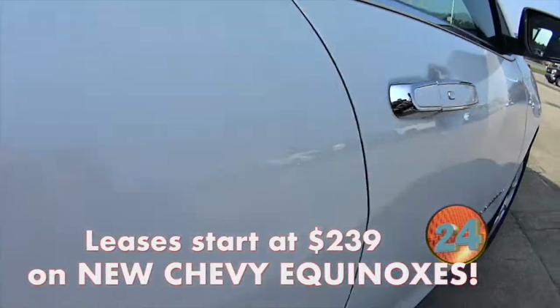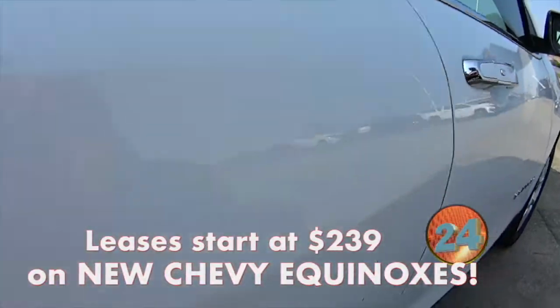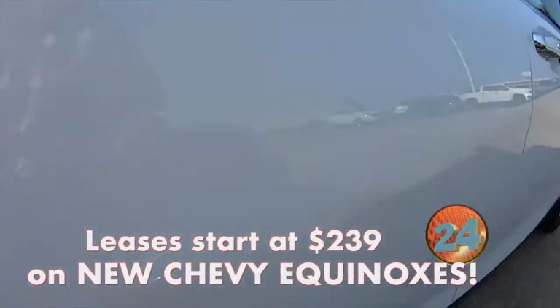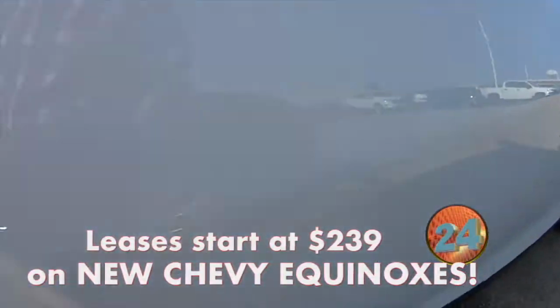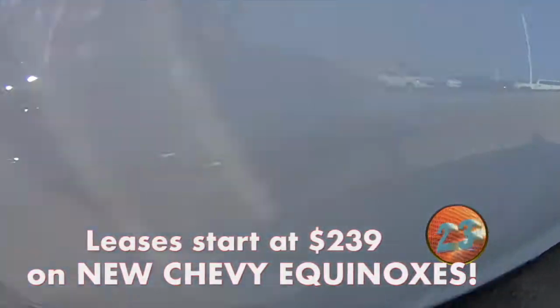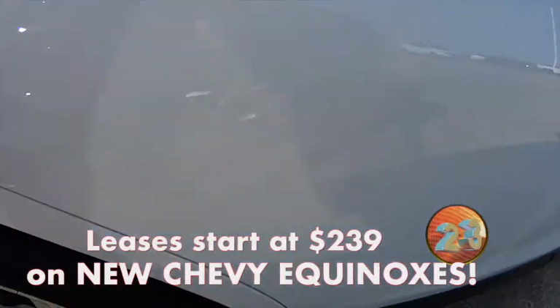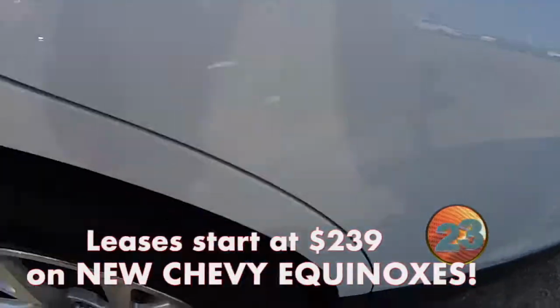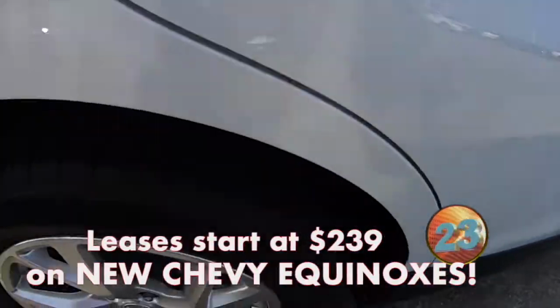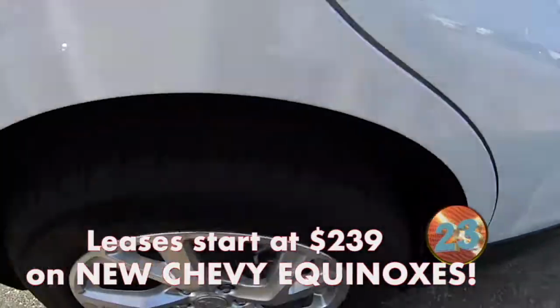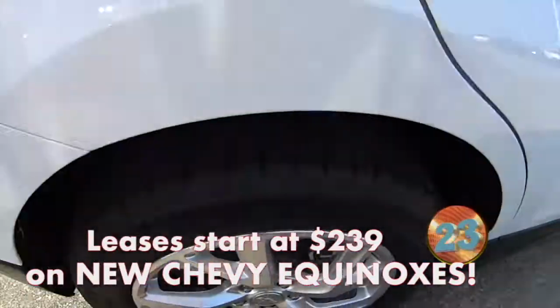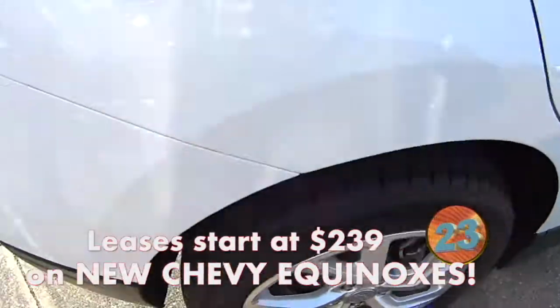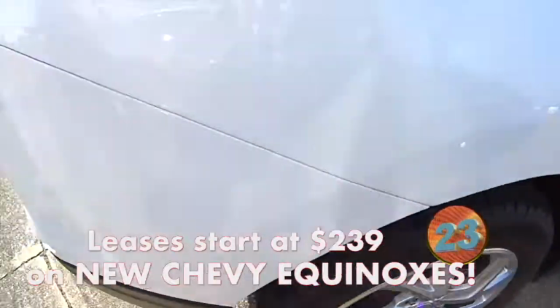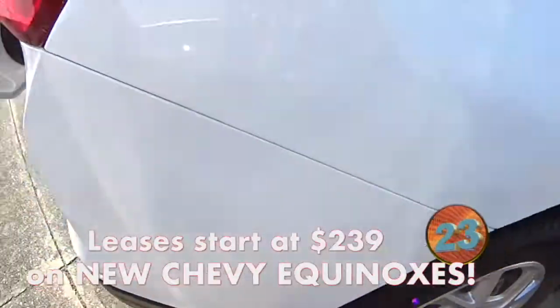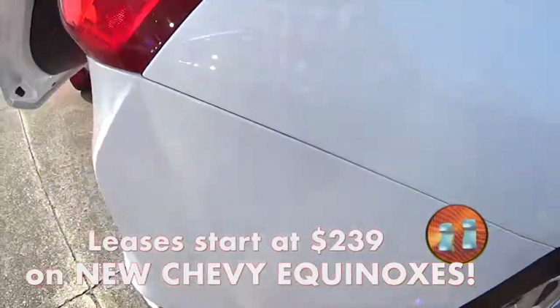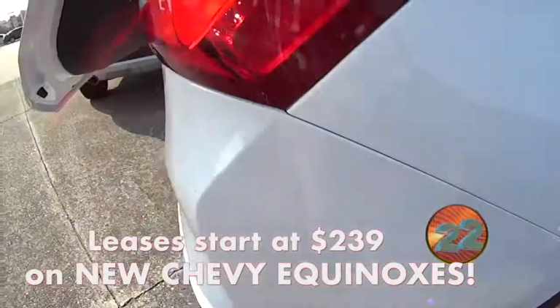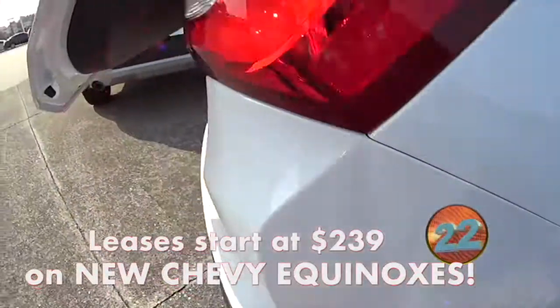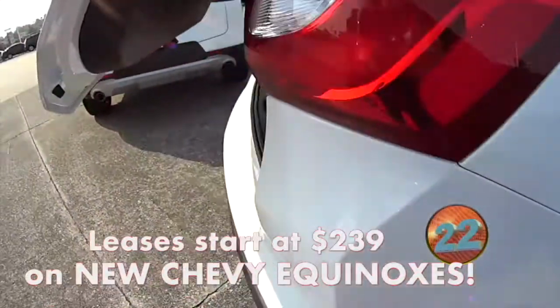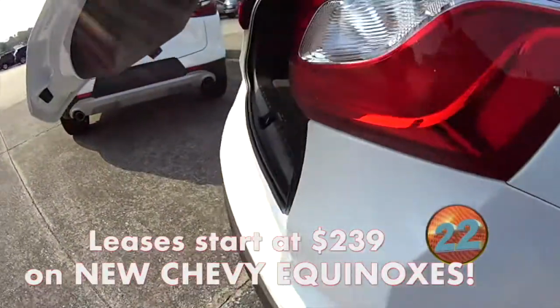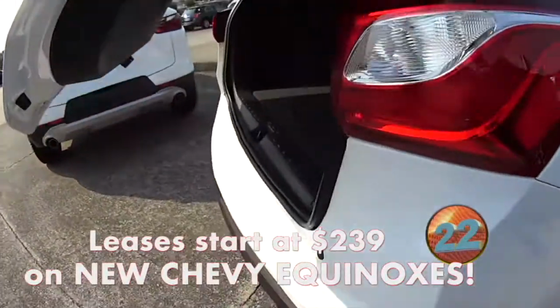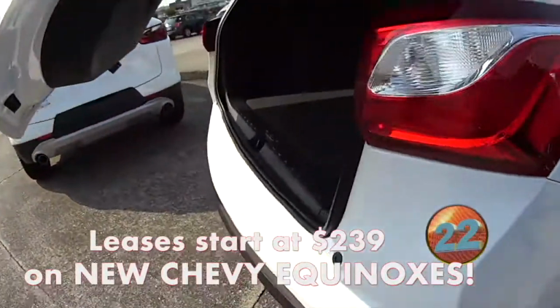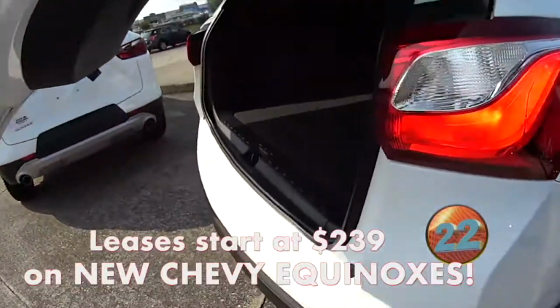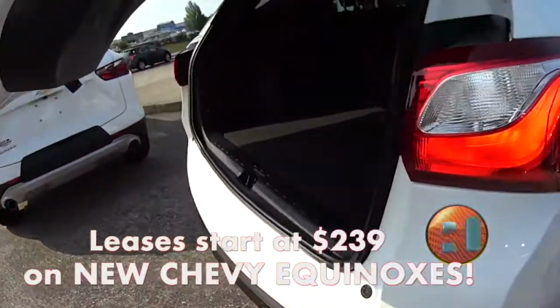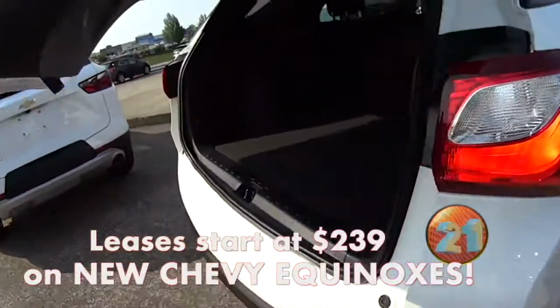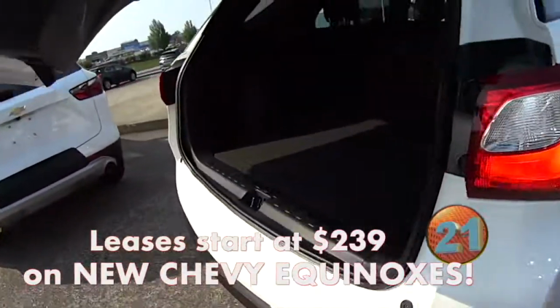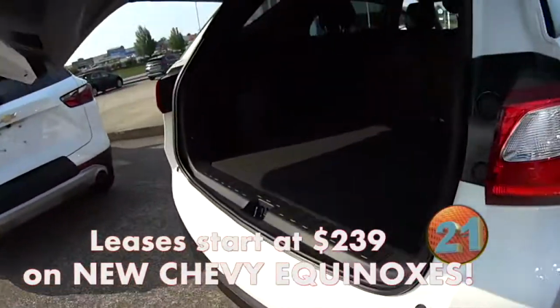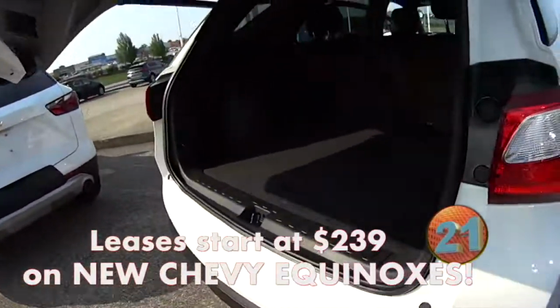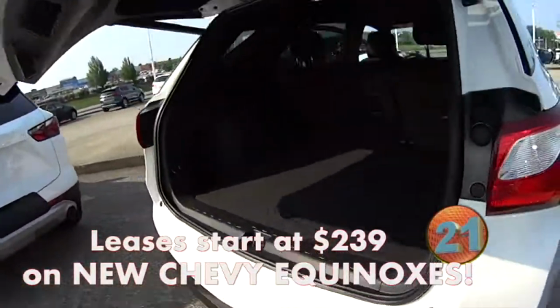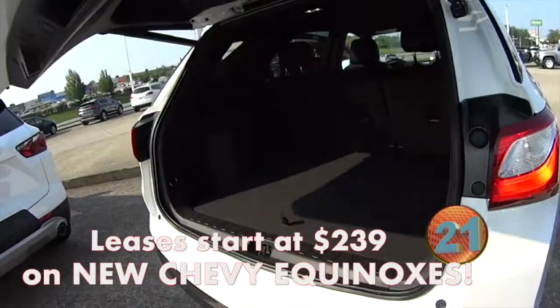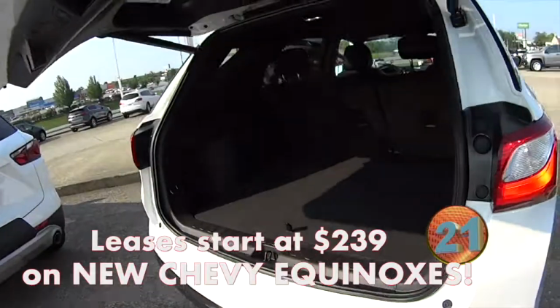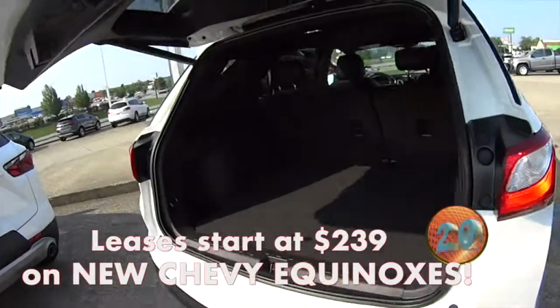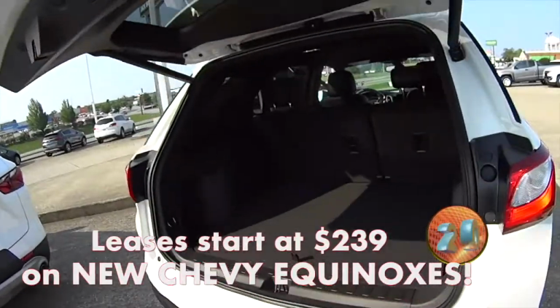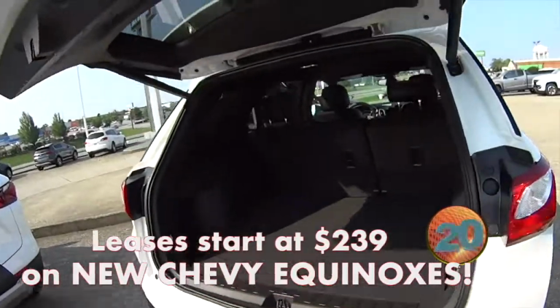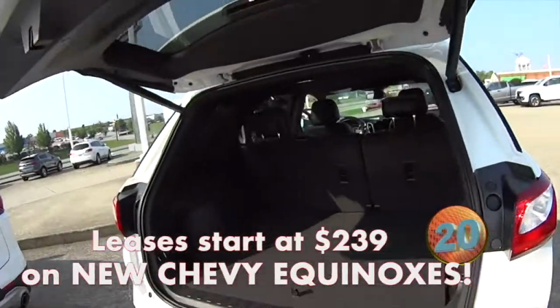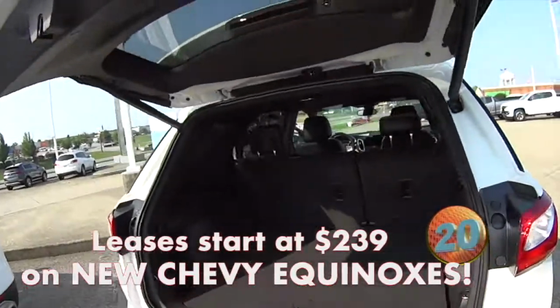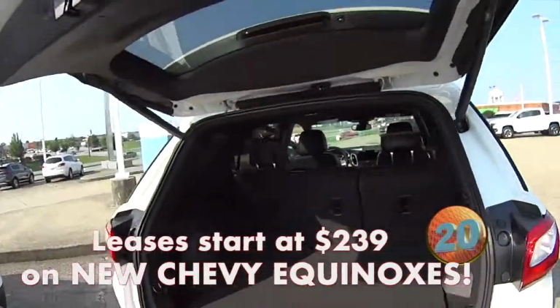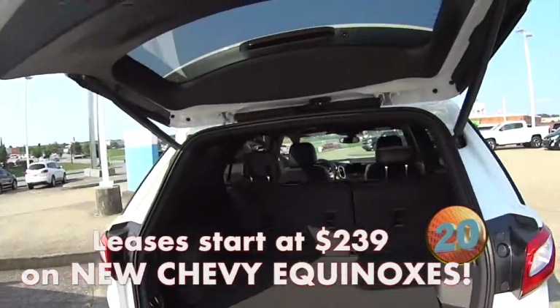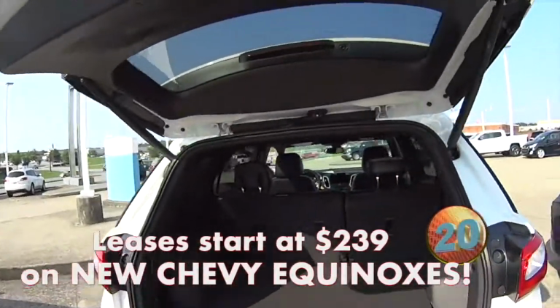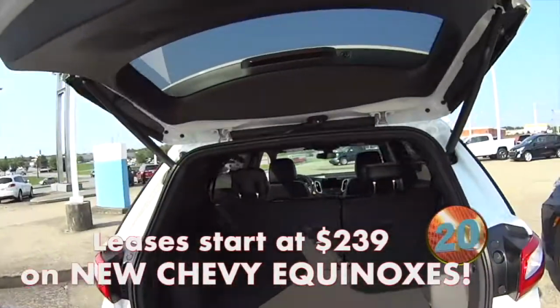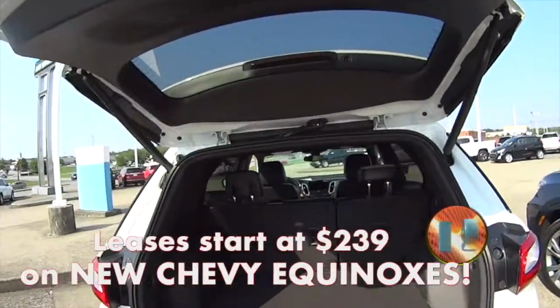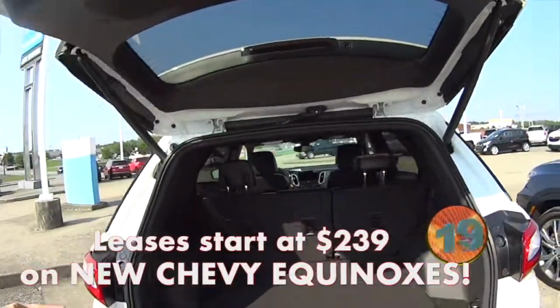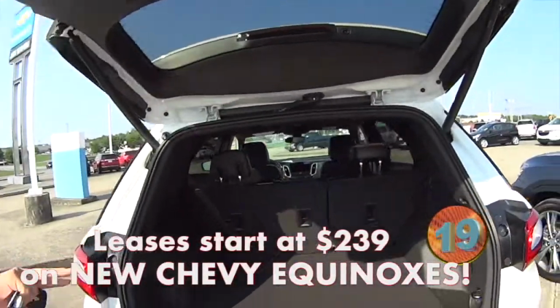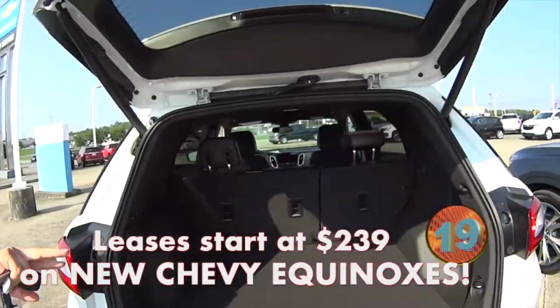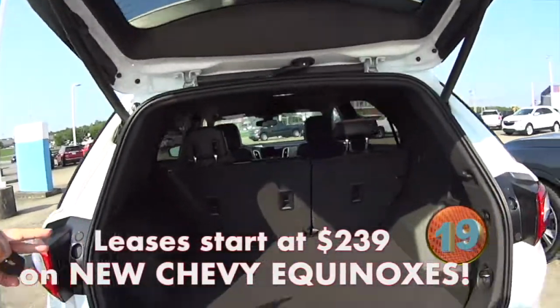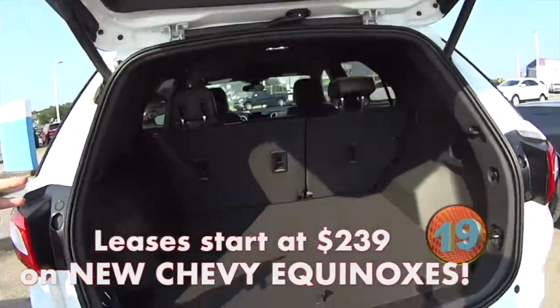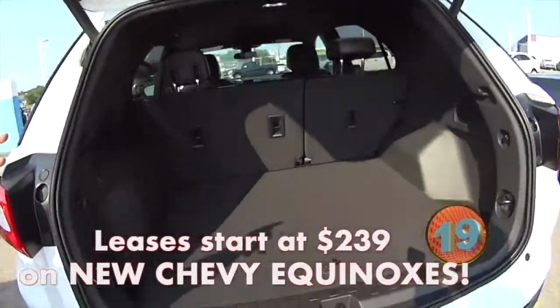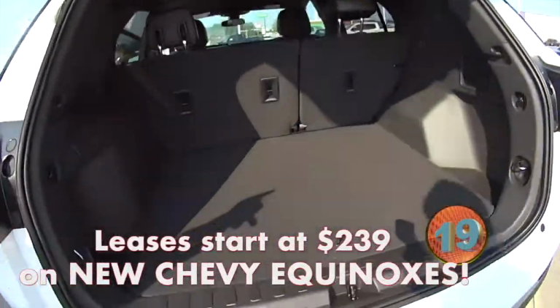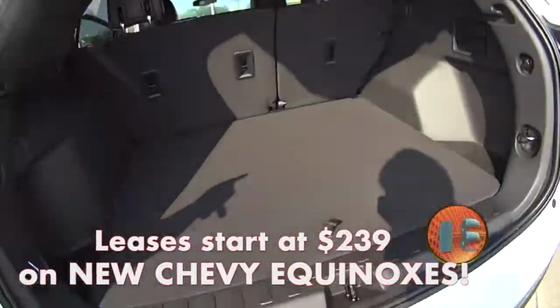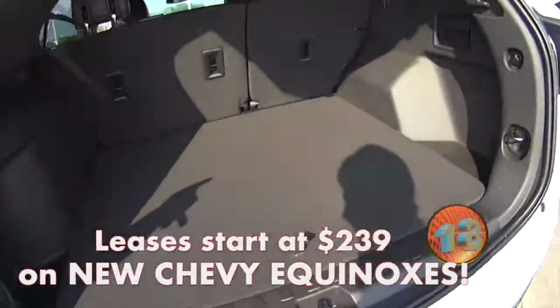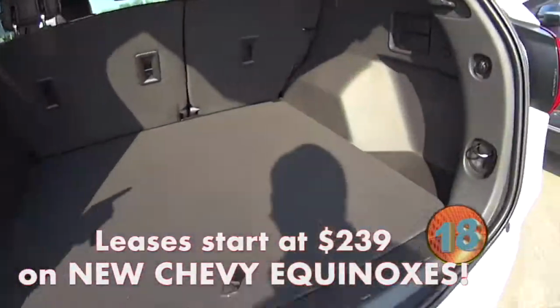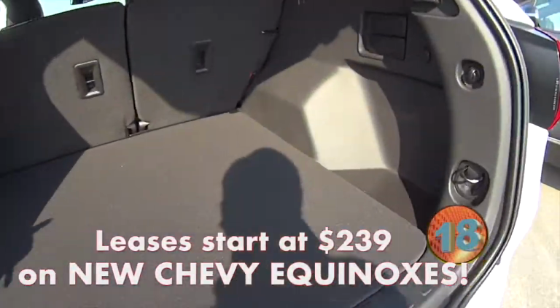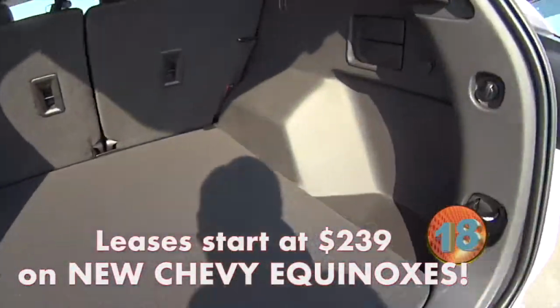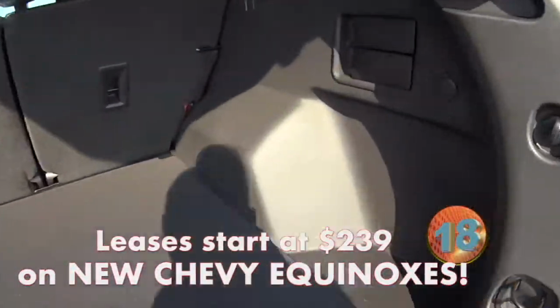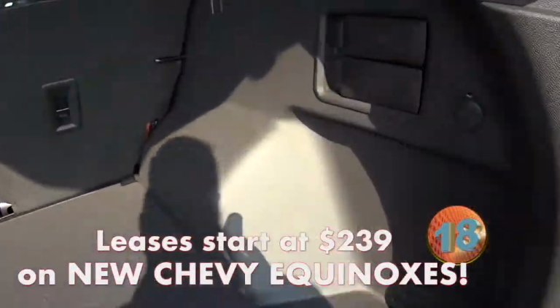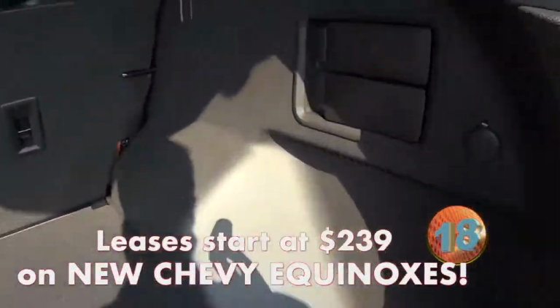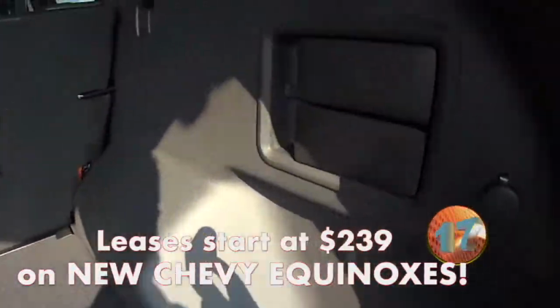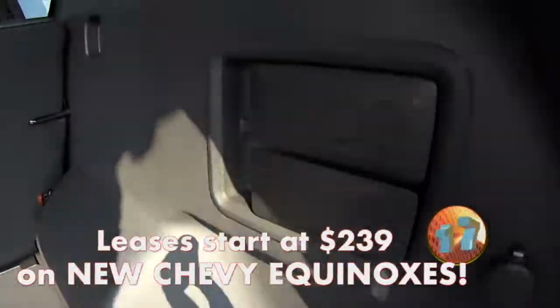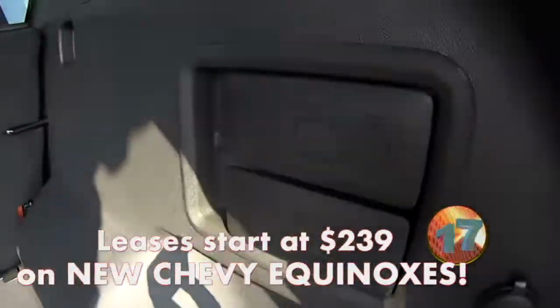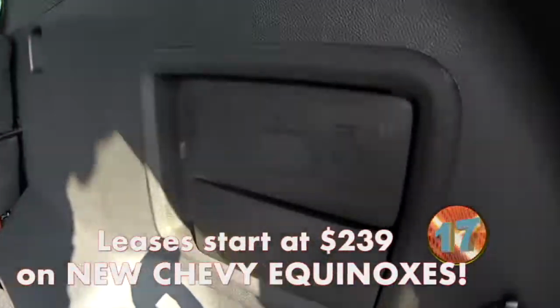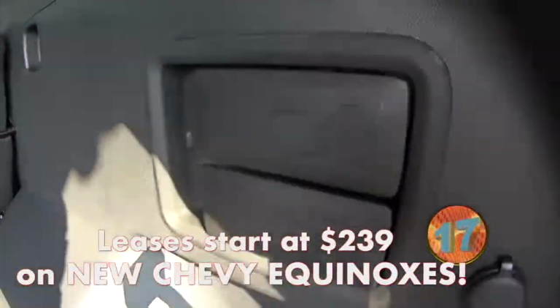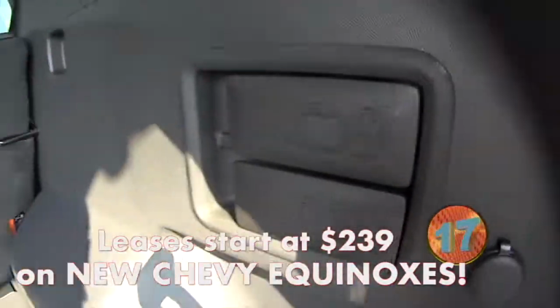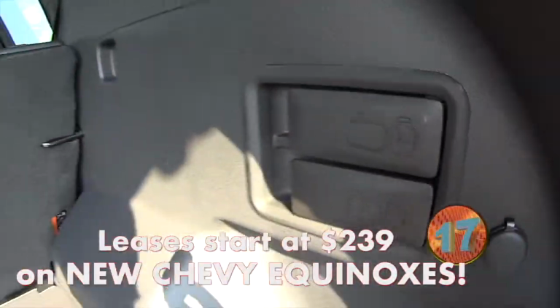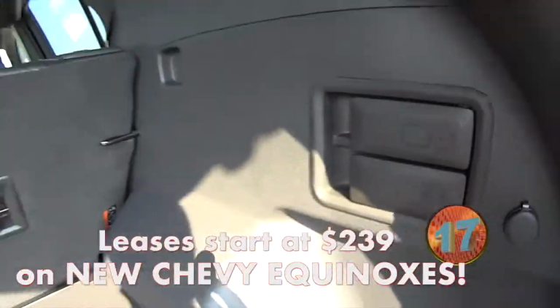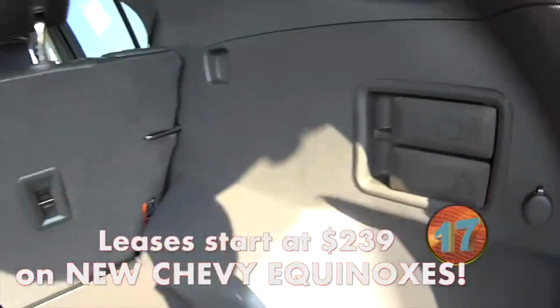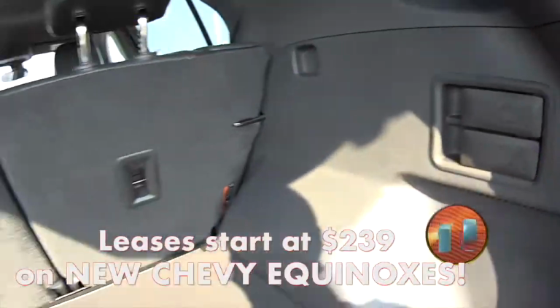We got the liftgate here, nice Summit White. A little automatic. Got some handles here that will put the seats down pretty easily.